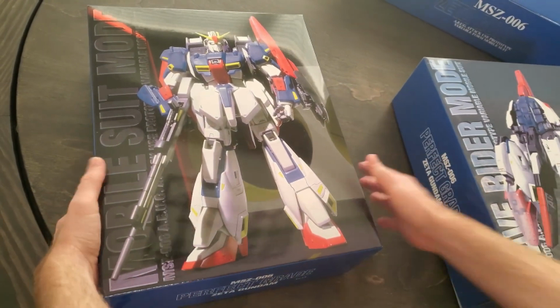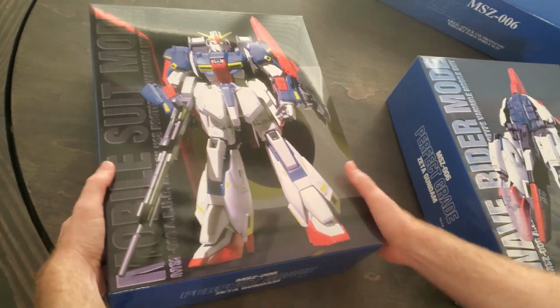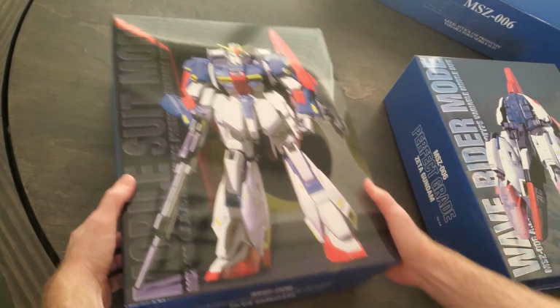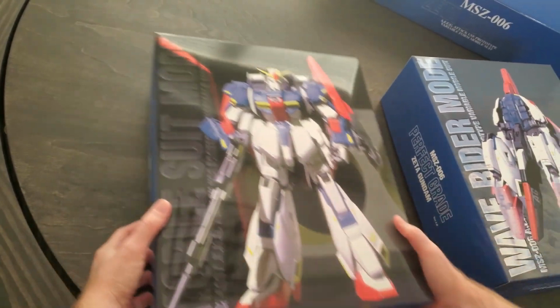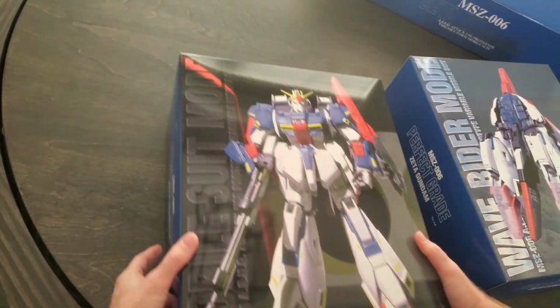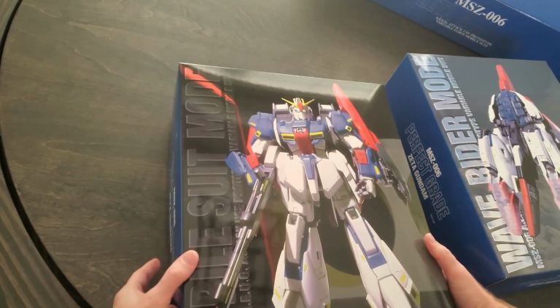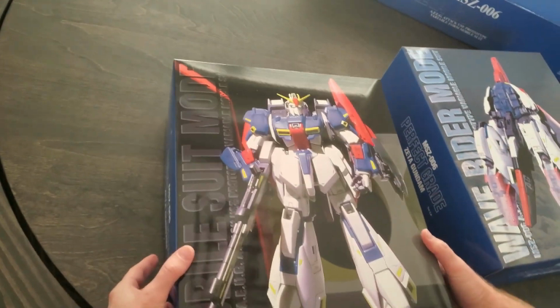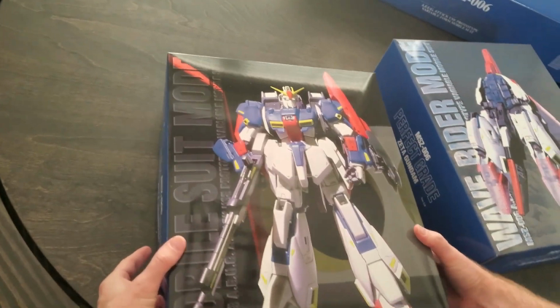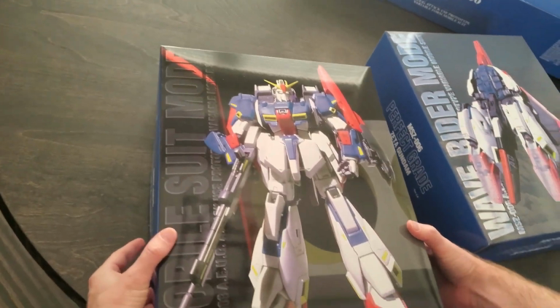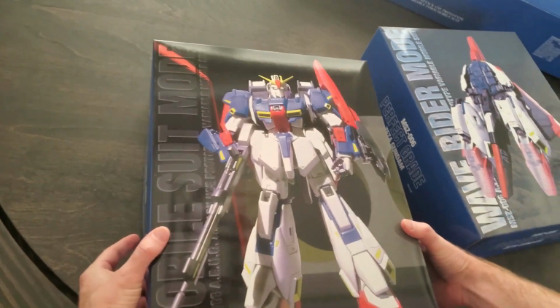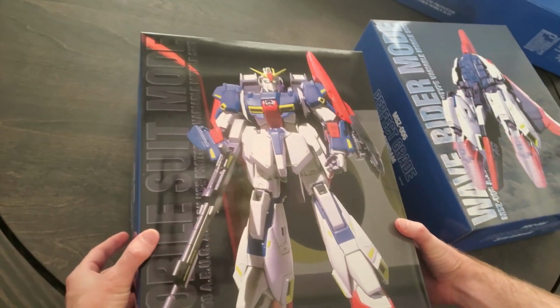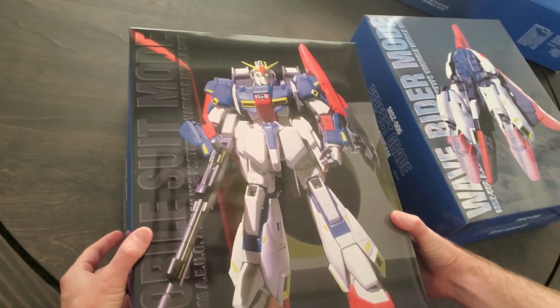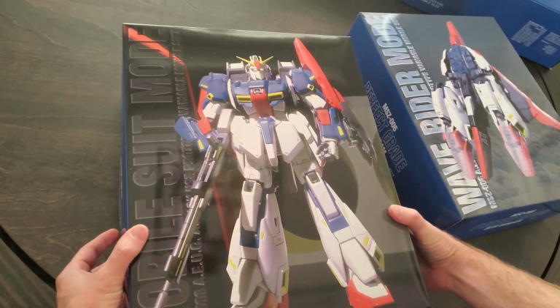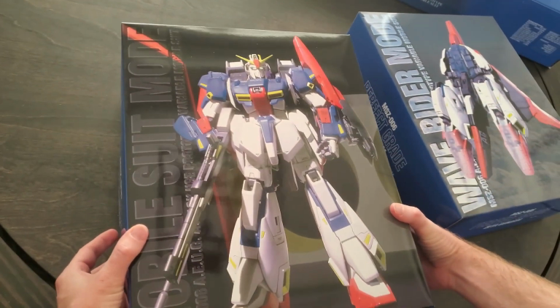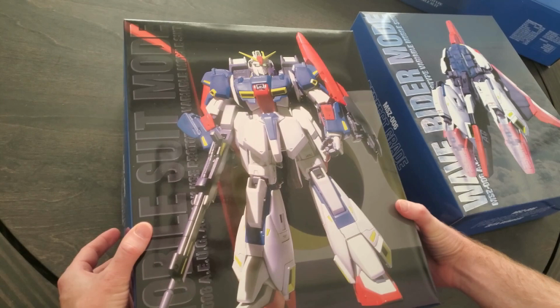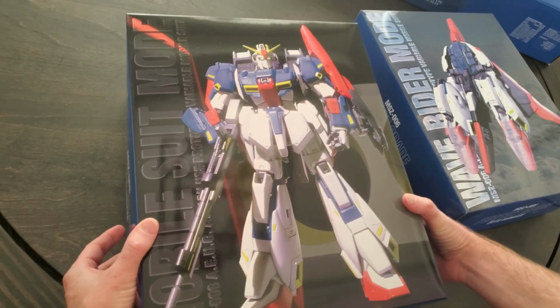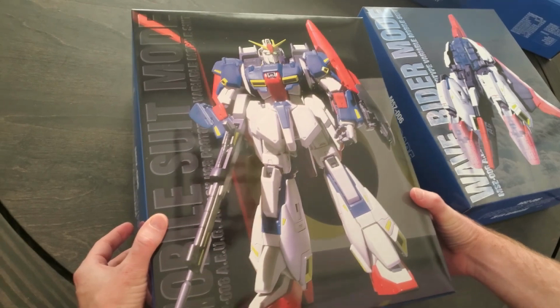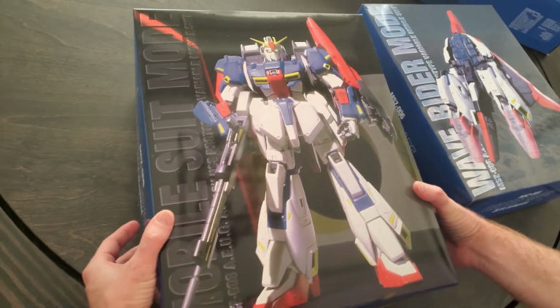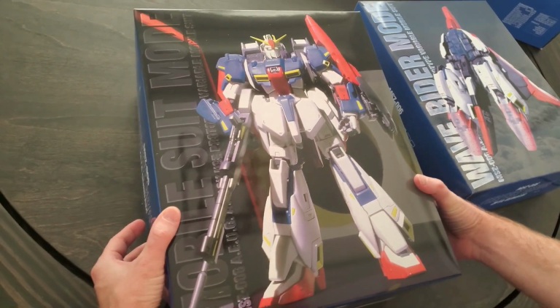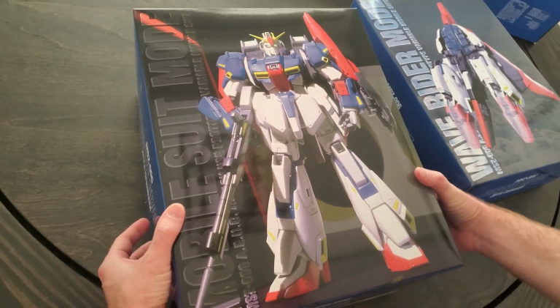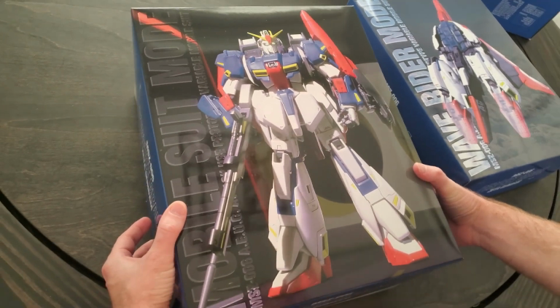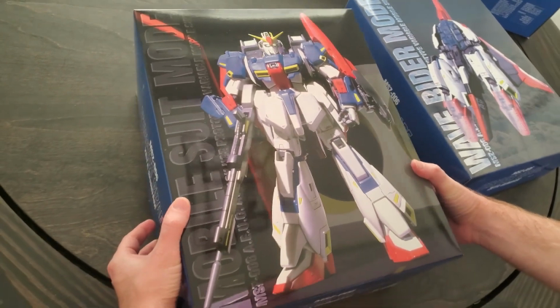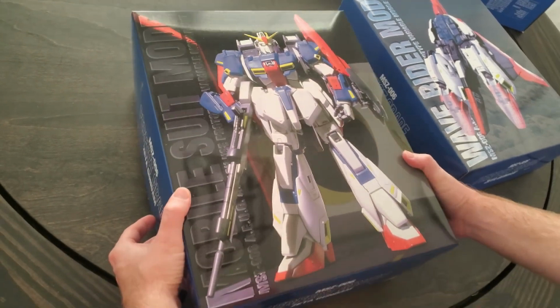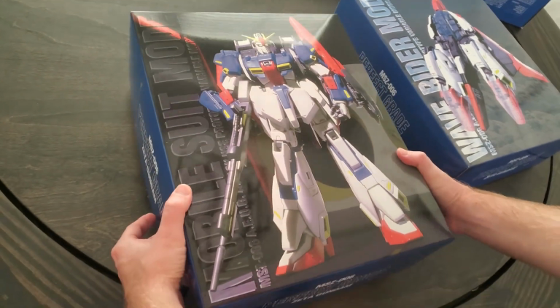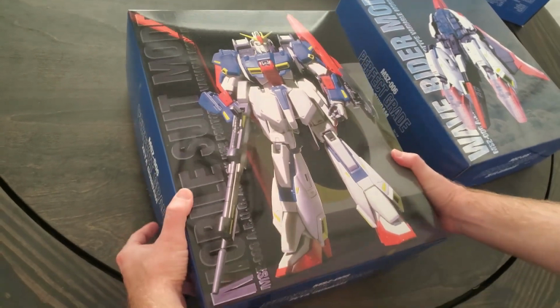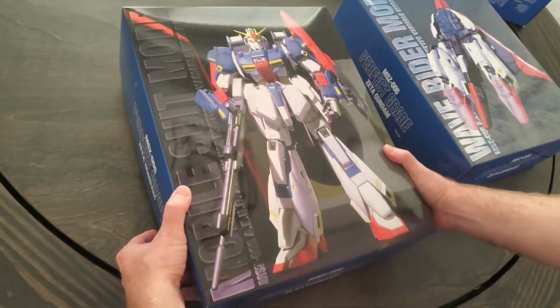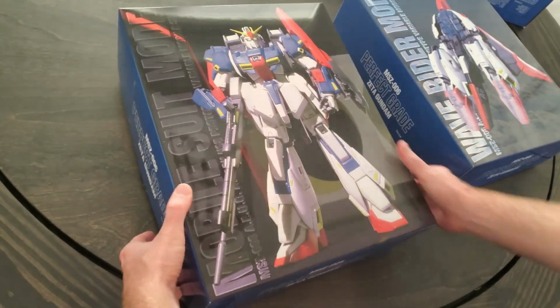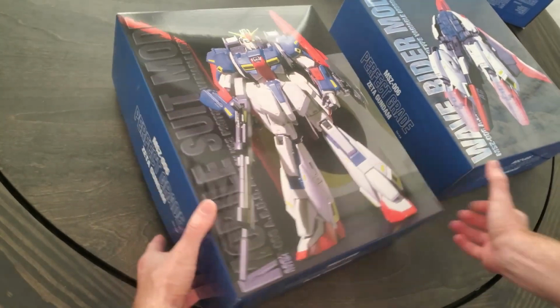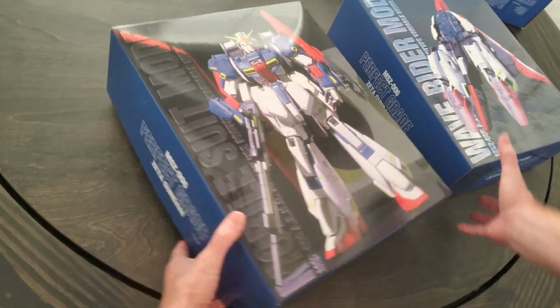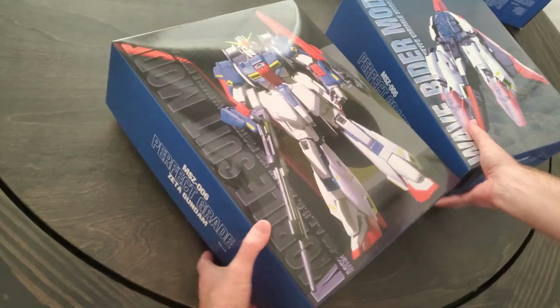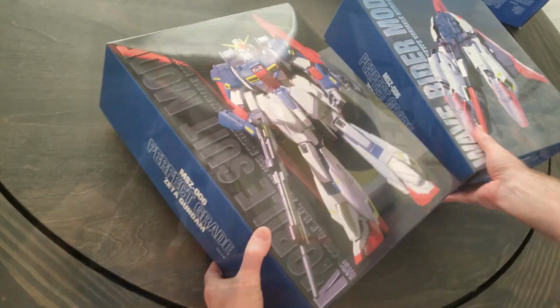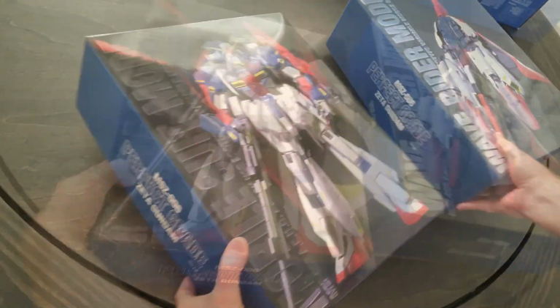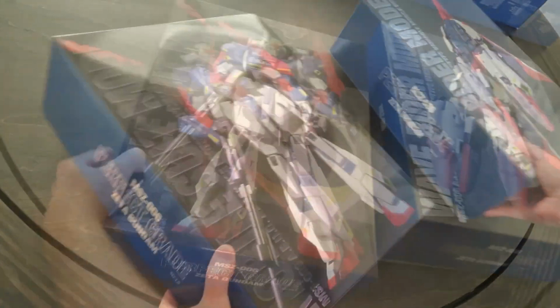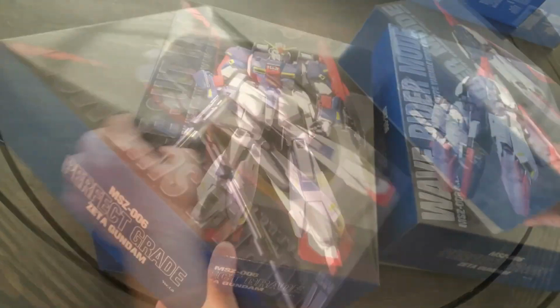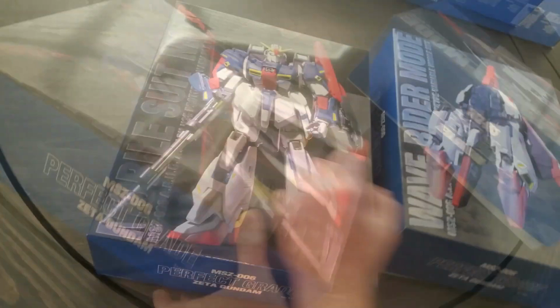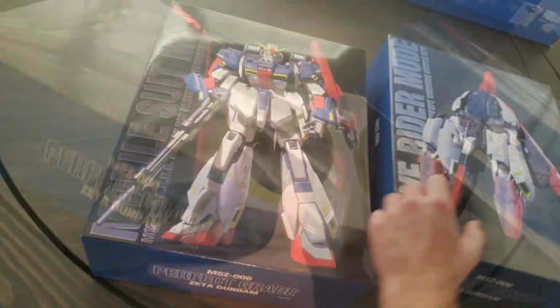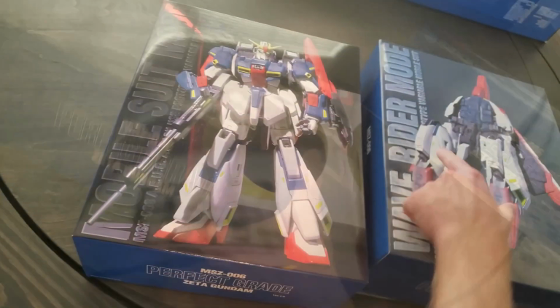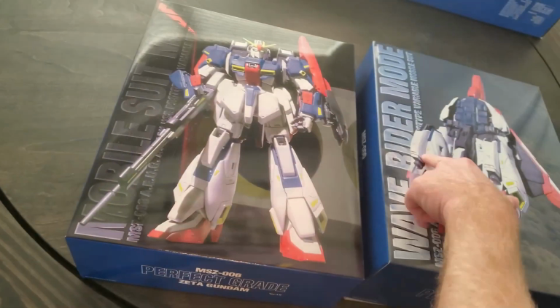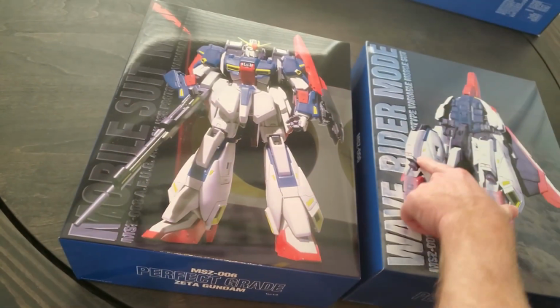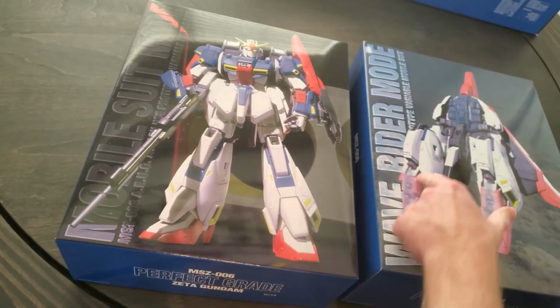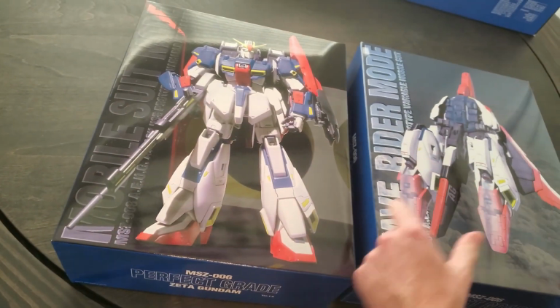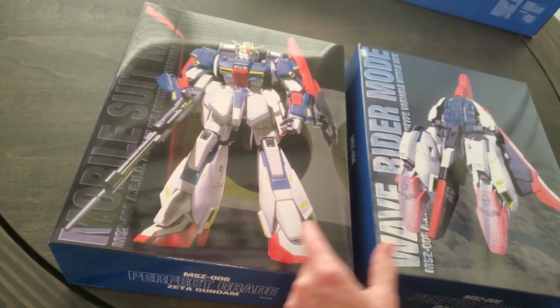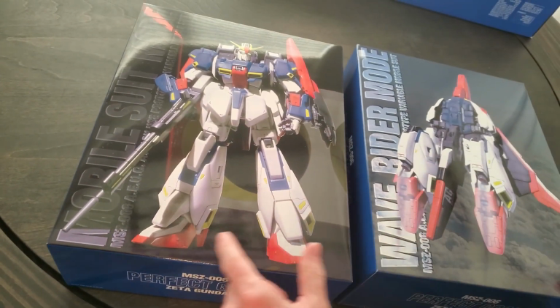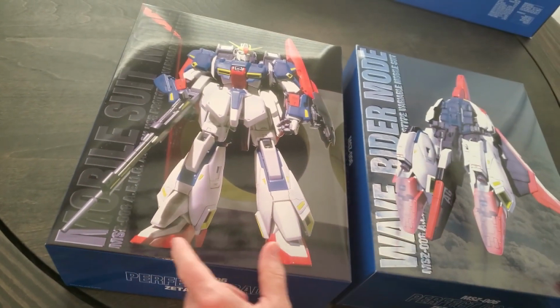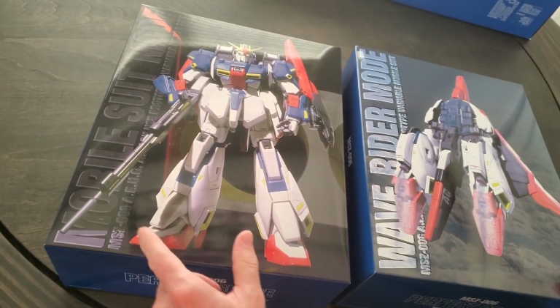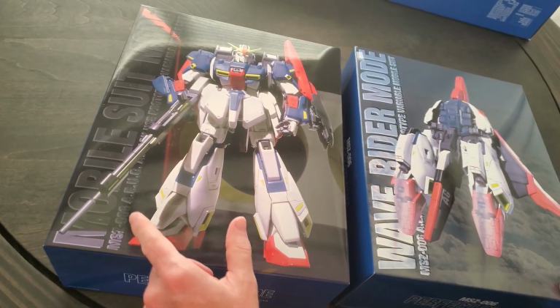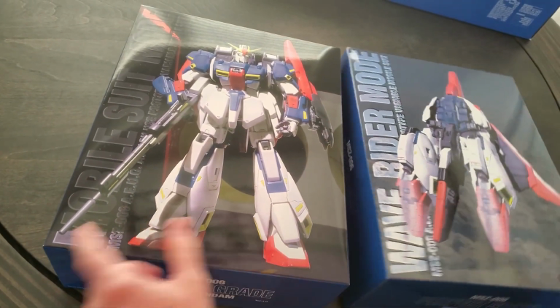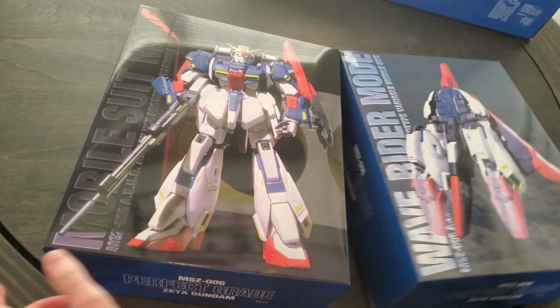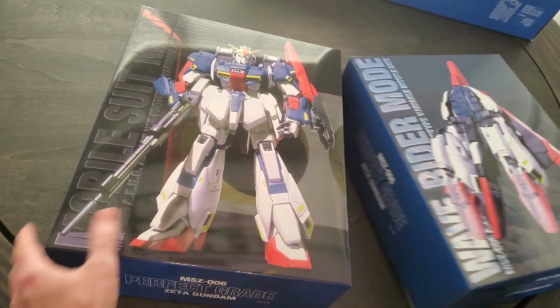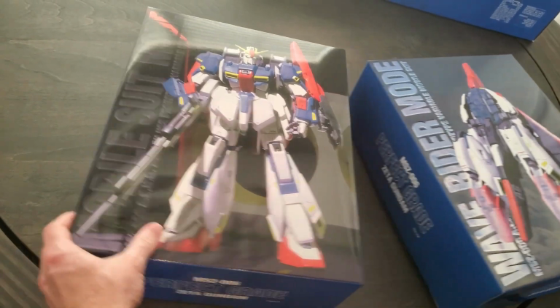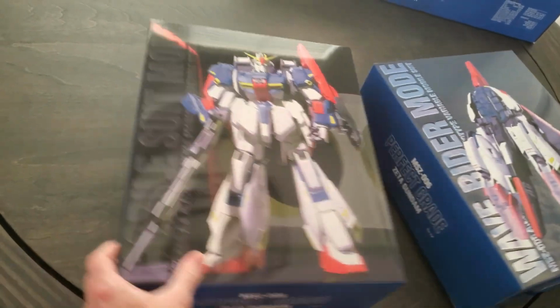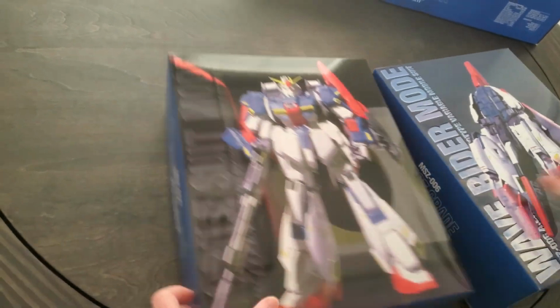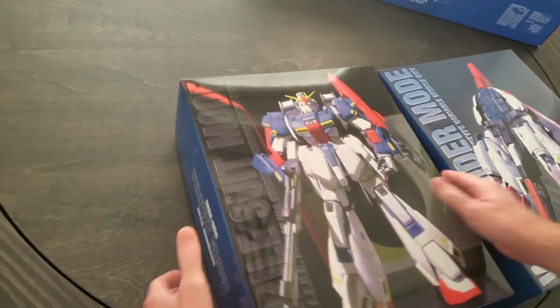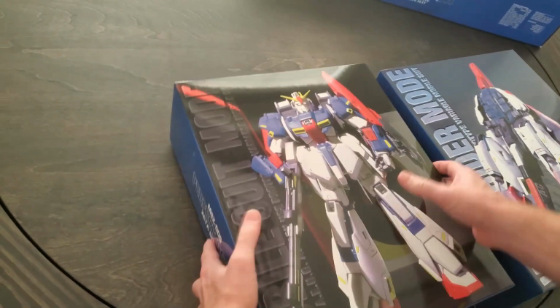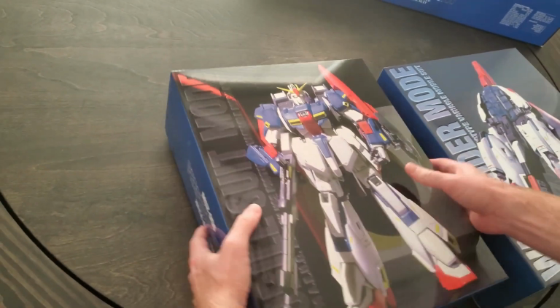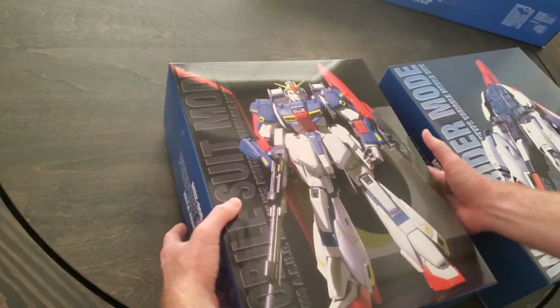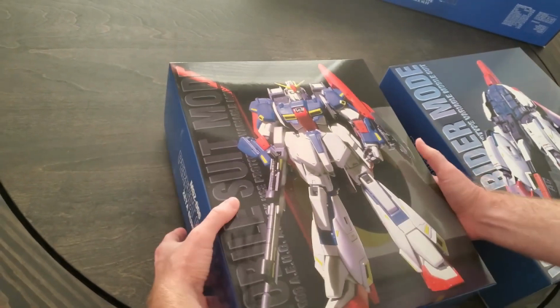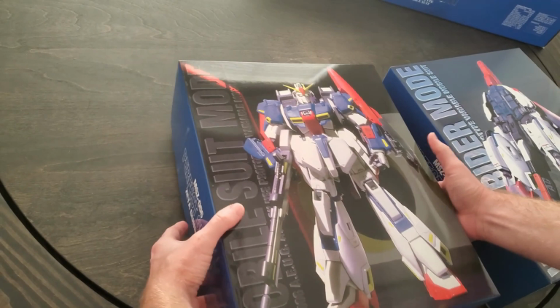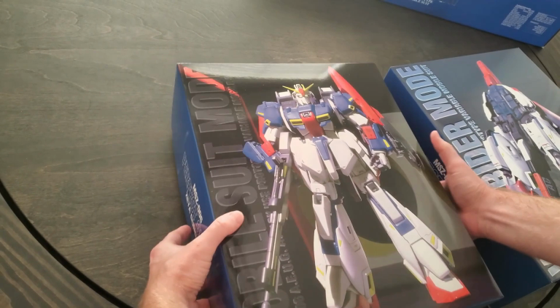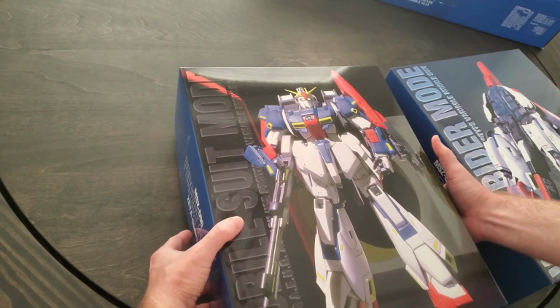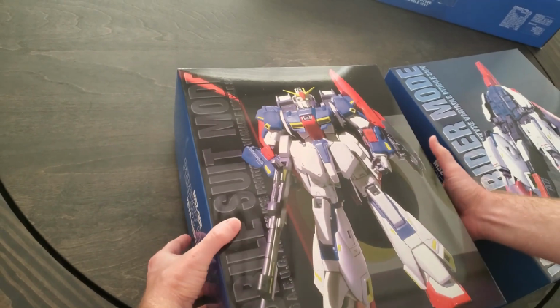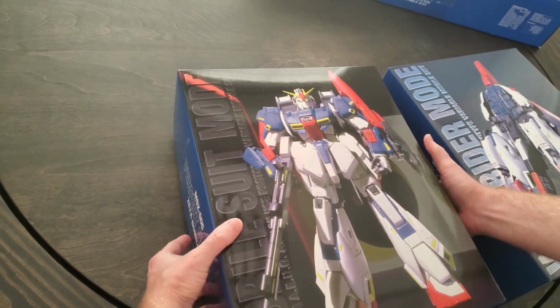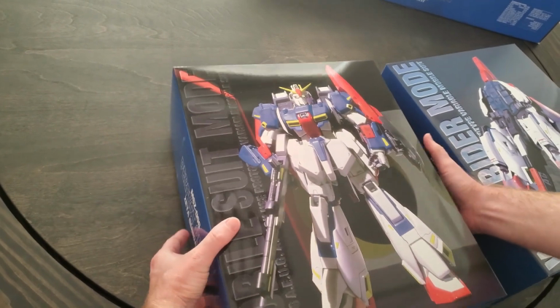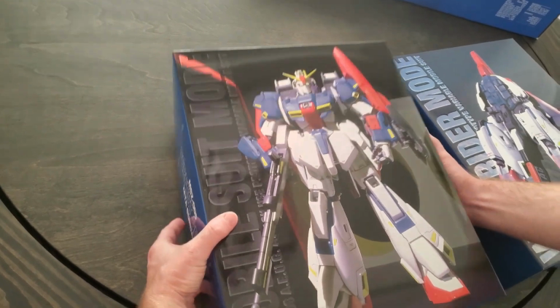So here is the Gundam mode, the Wave Rider mode, and mobile suit mode. So let's look at the mobile suit.